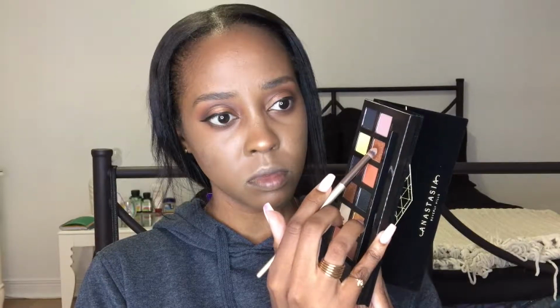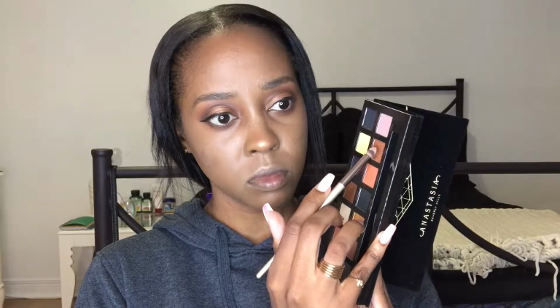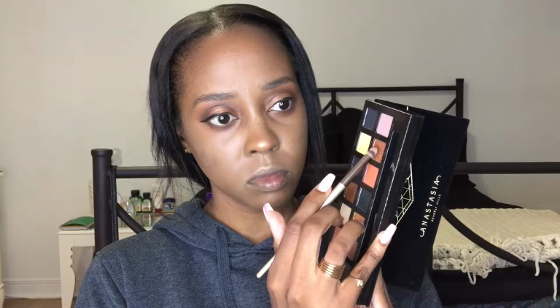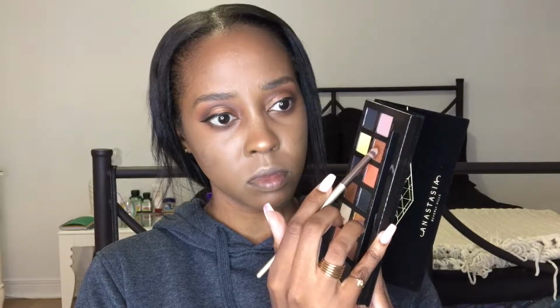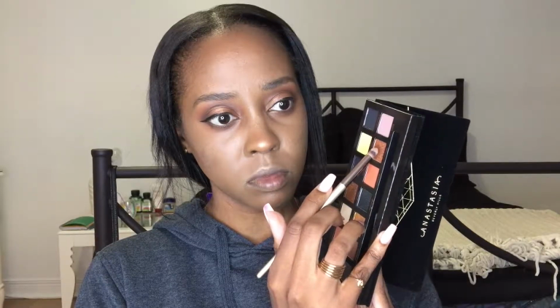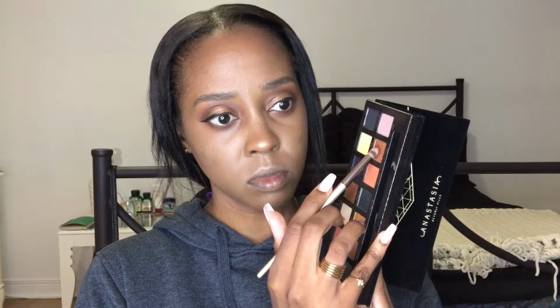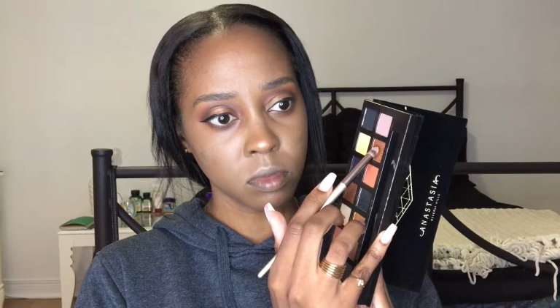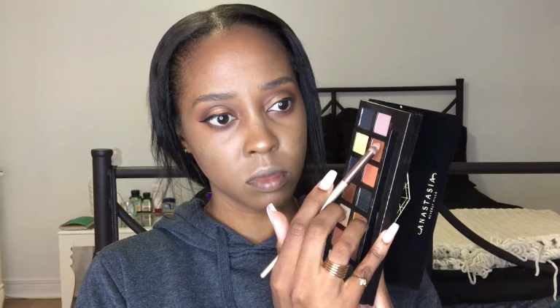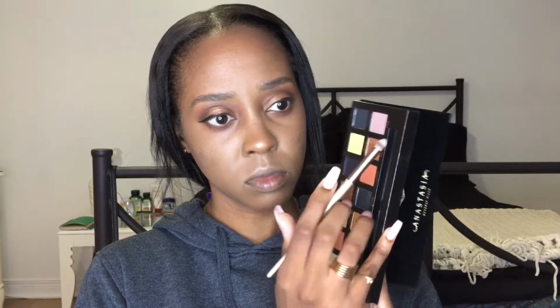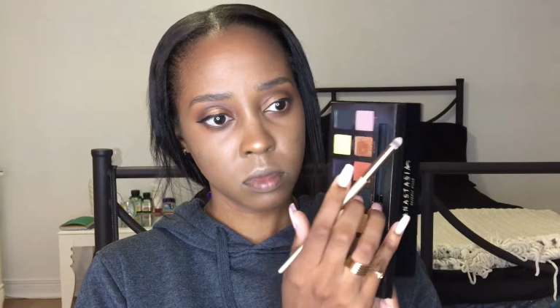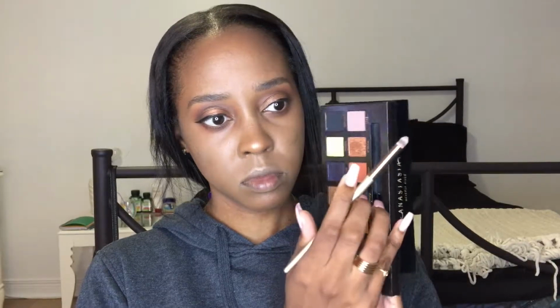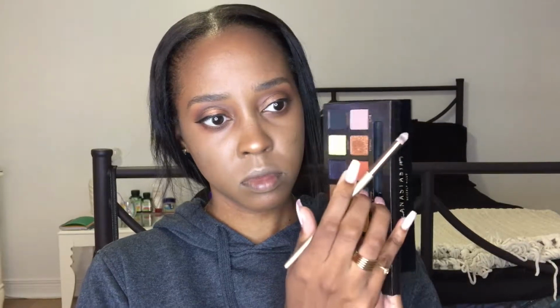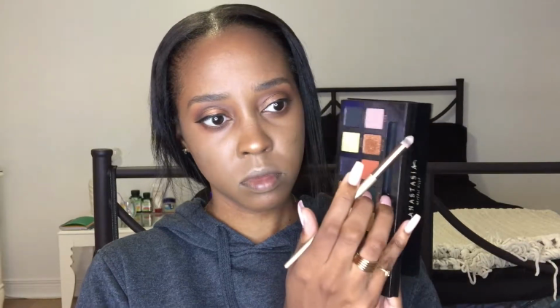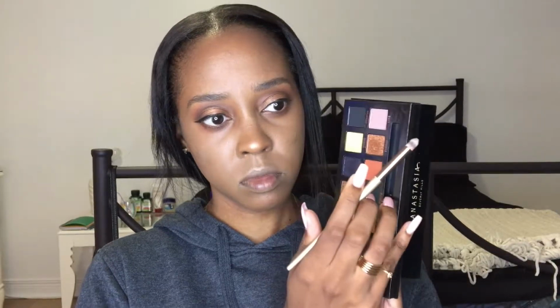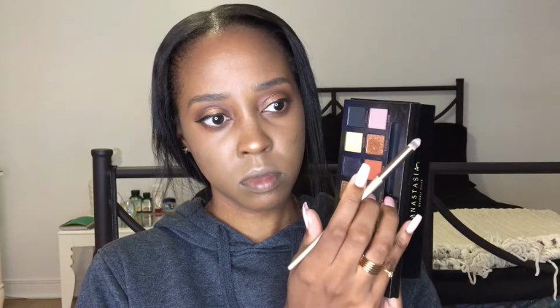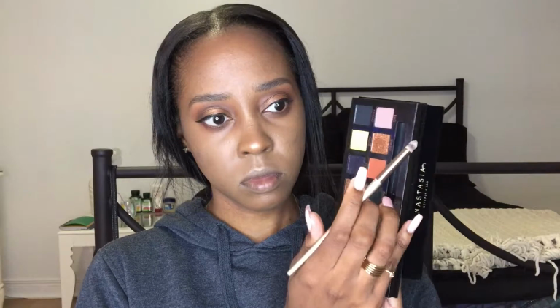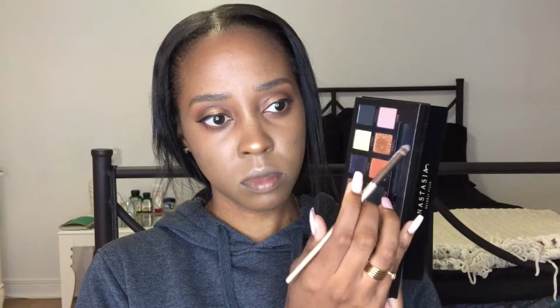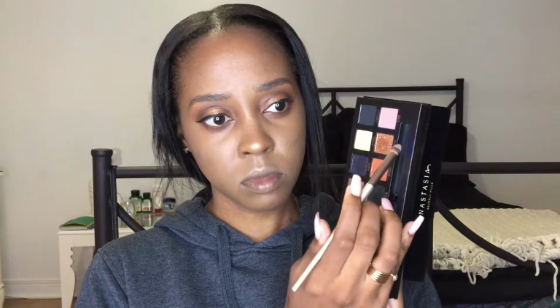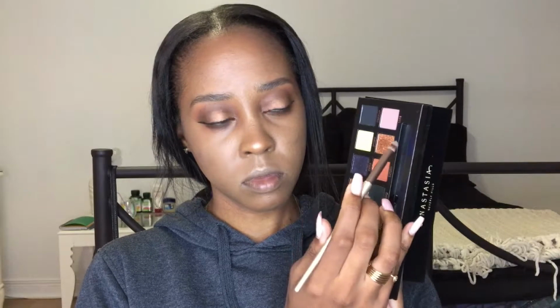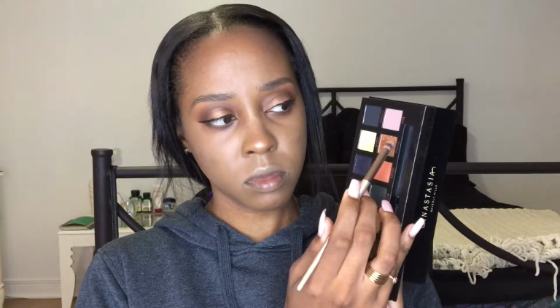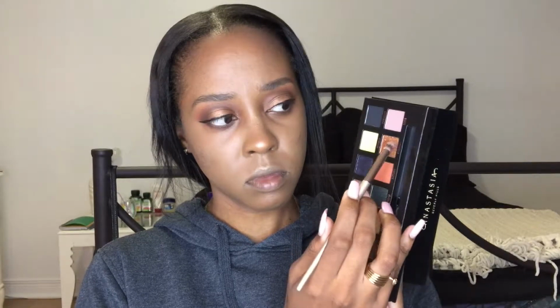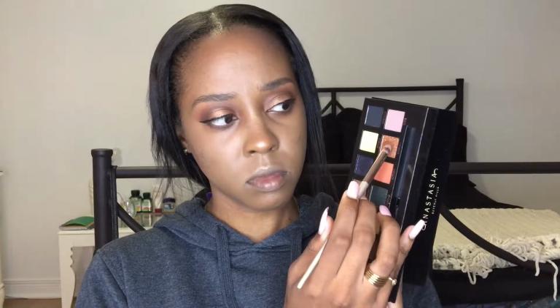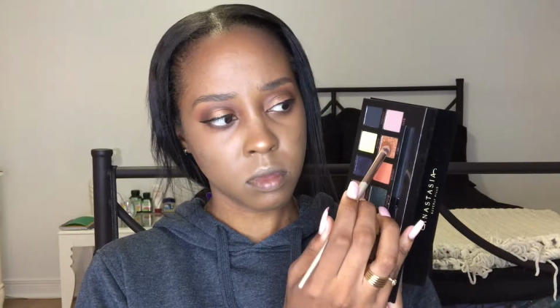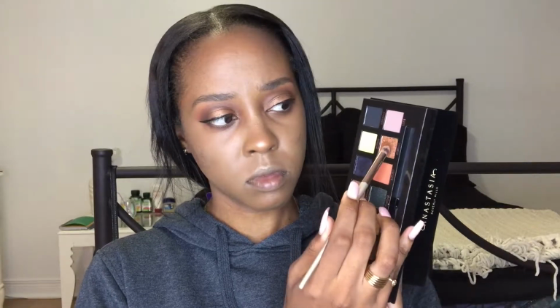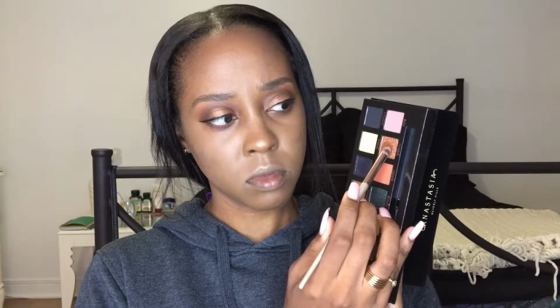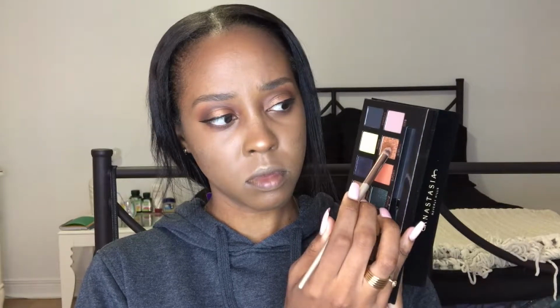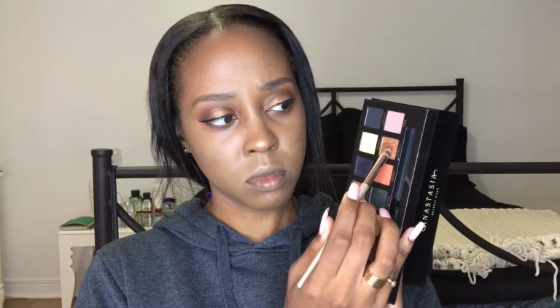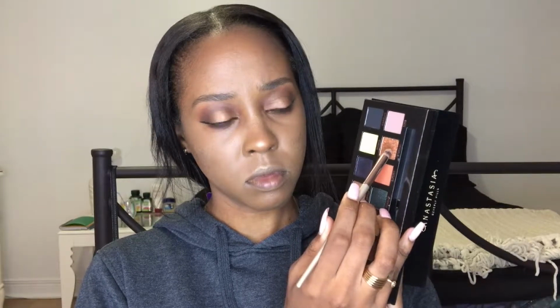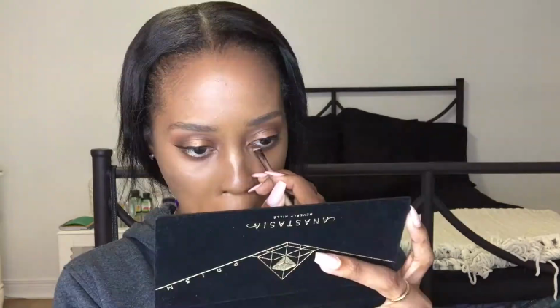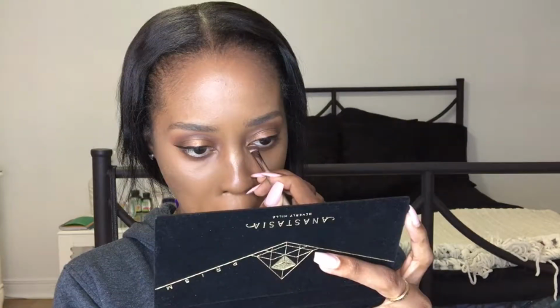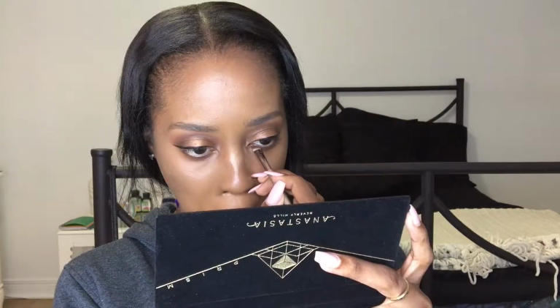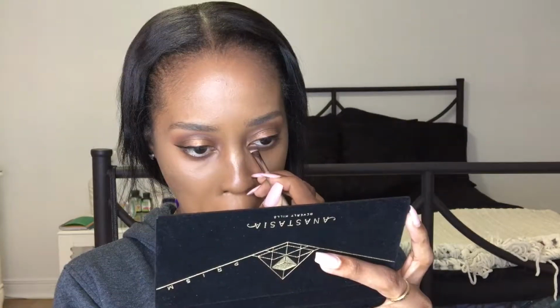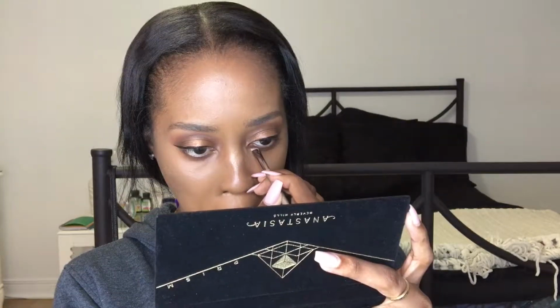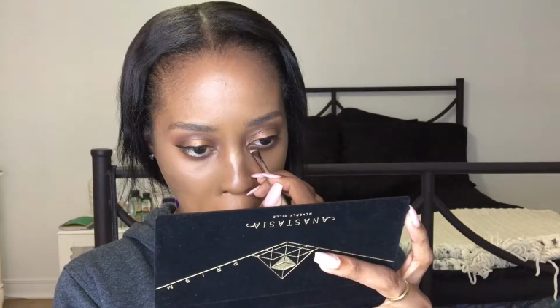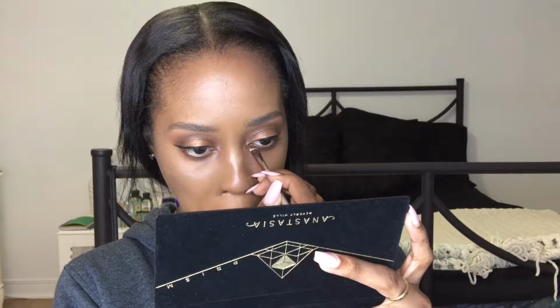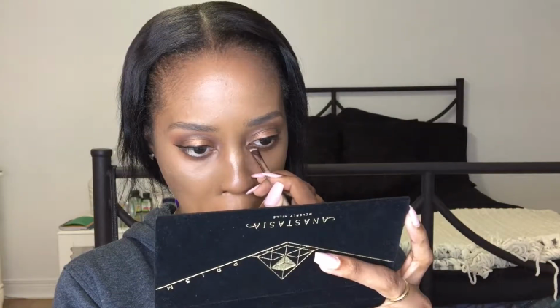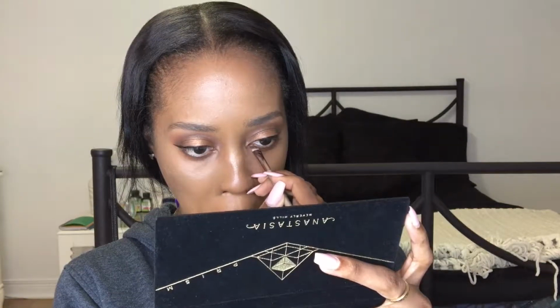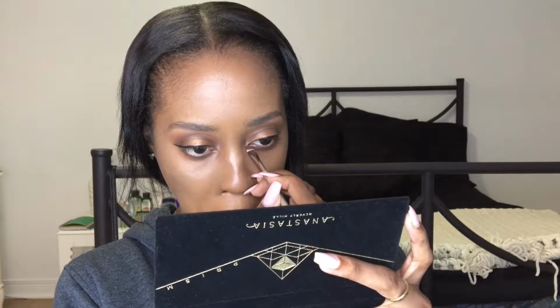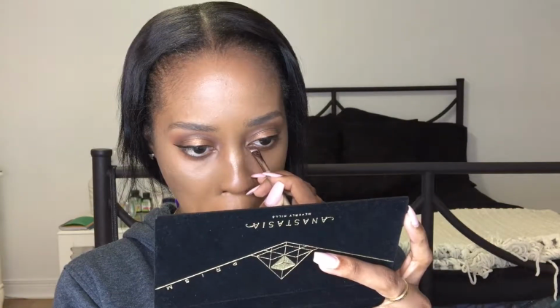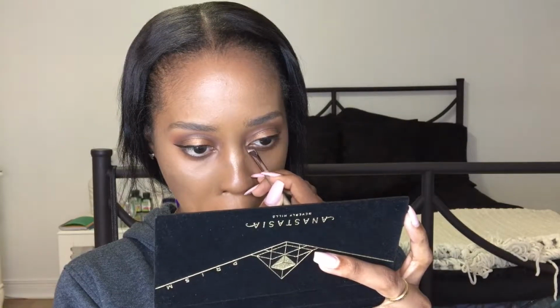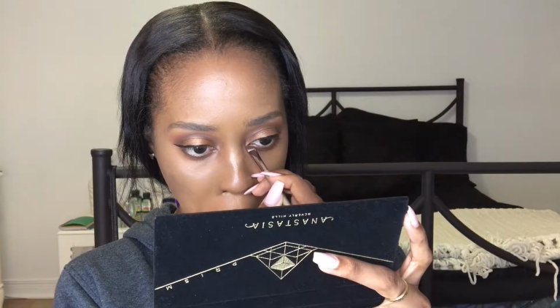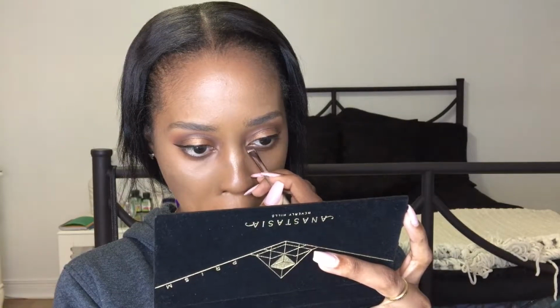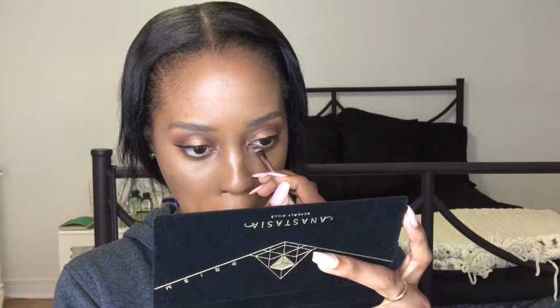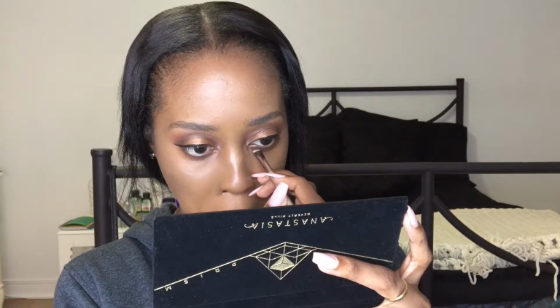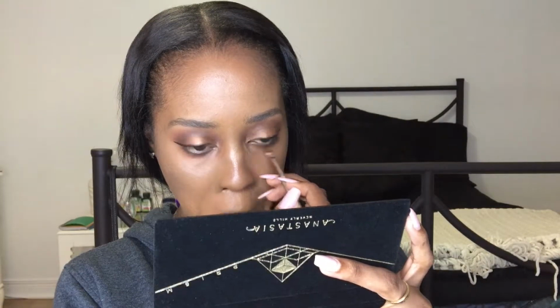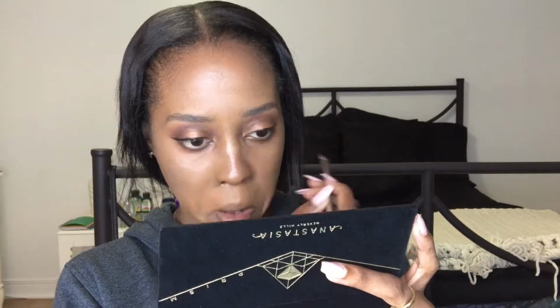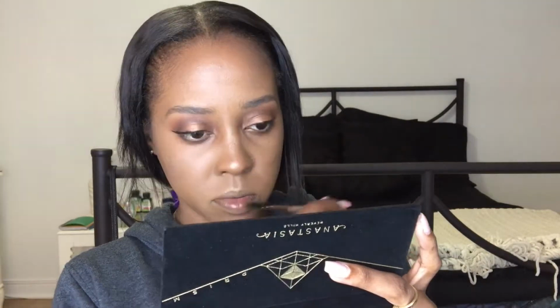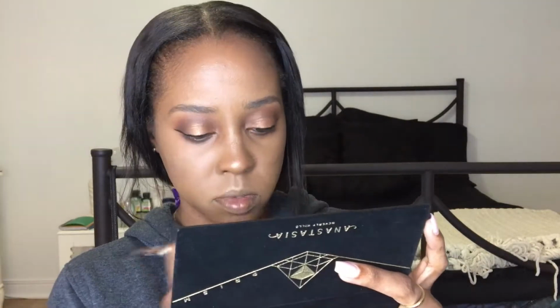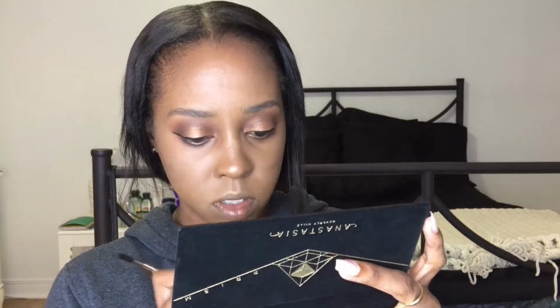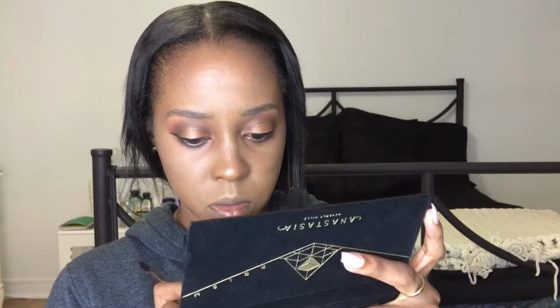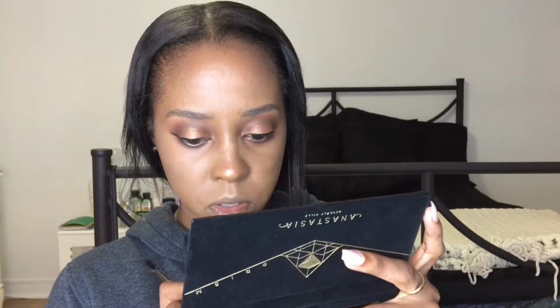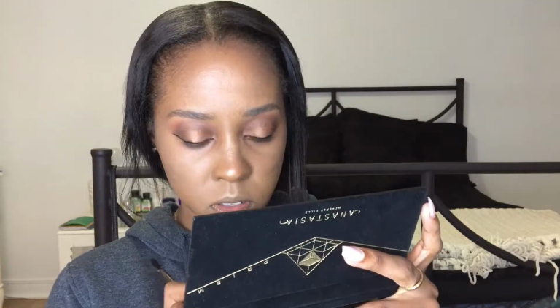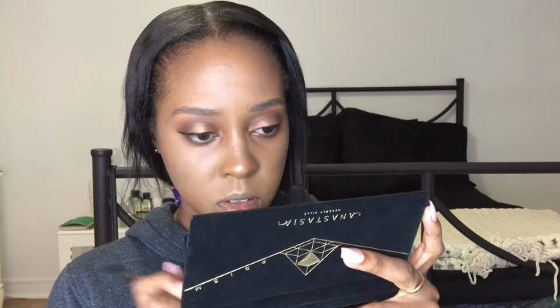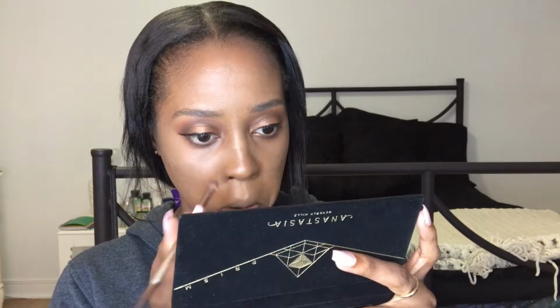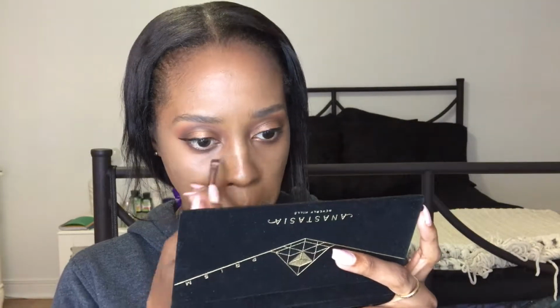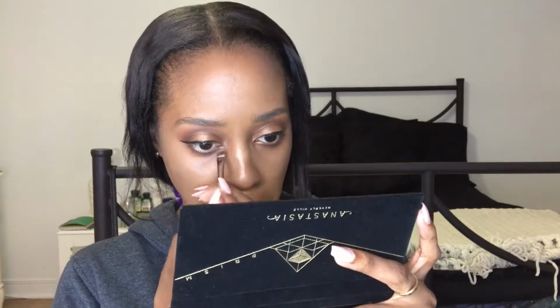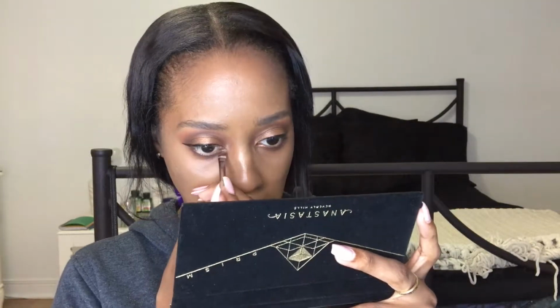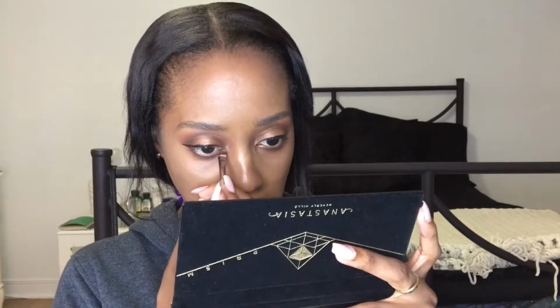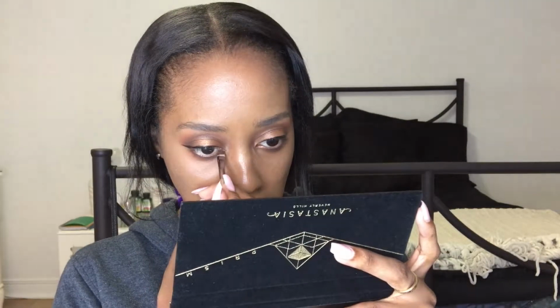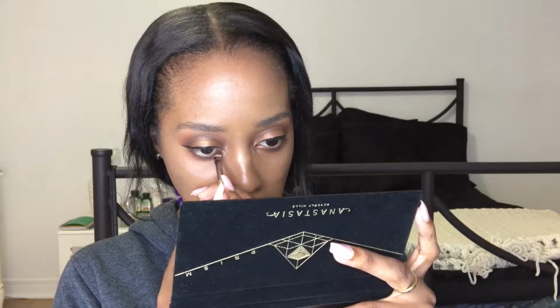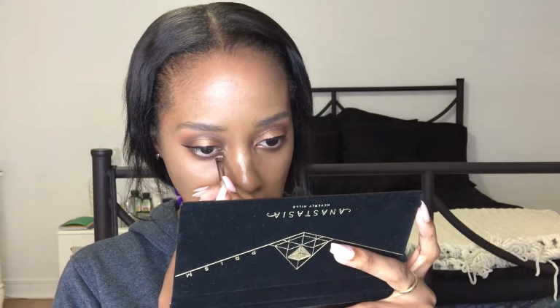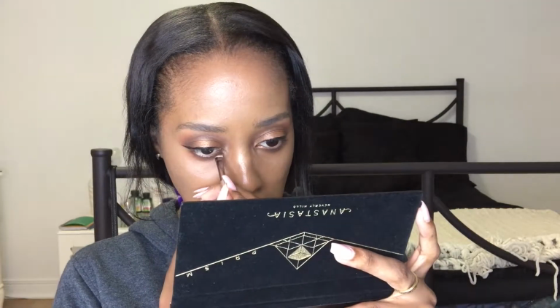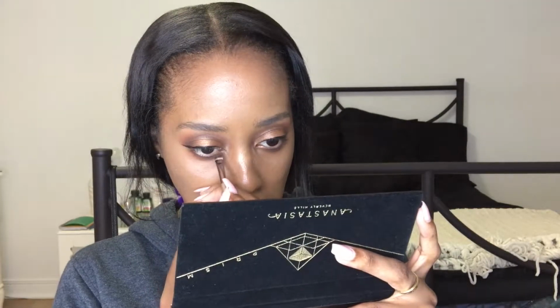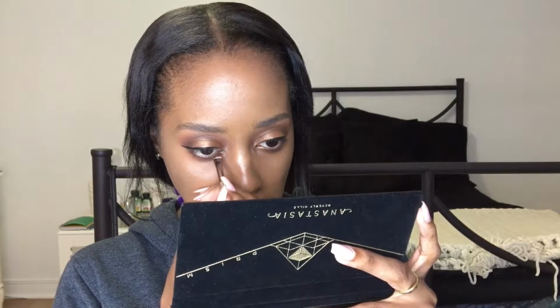Then I go back with the color Eternal, and for this too I took my angle brush and did the inner corner.